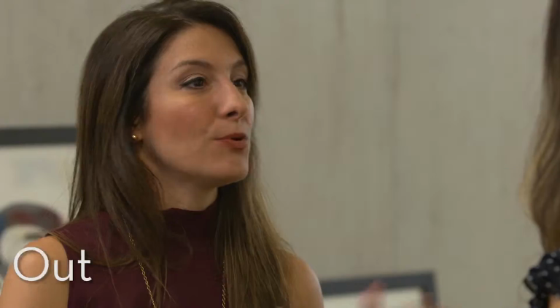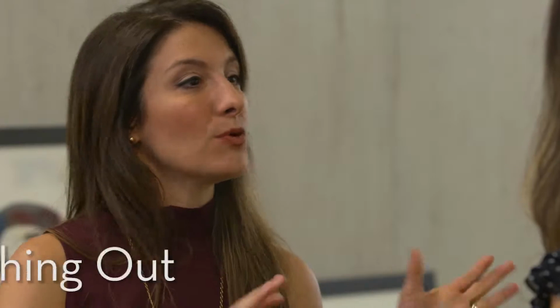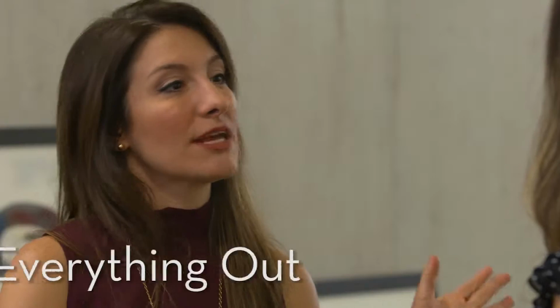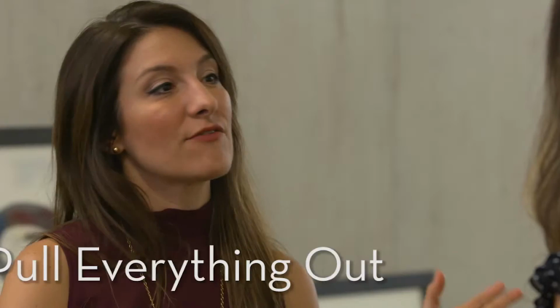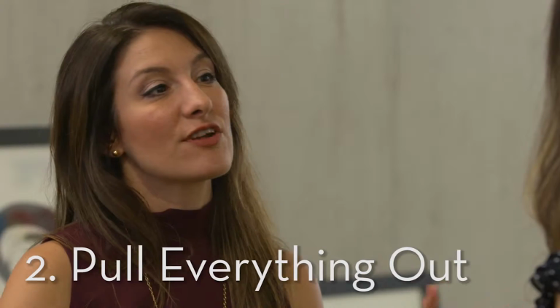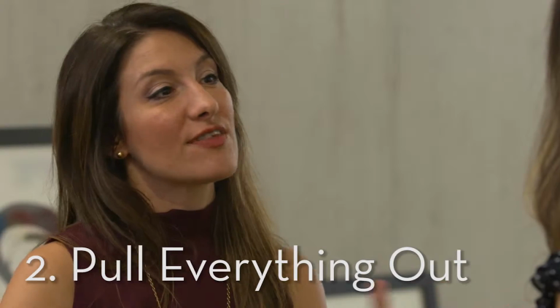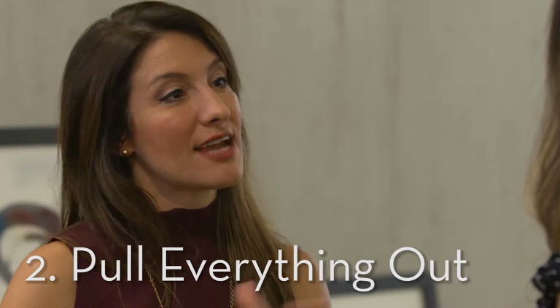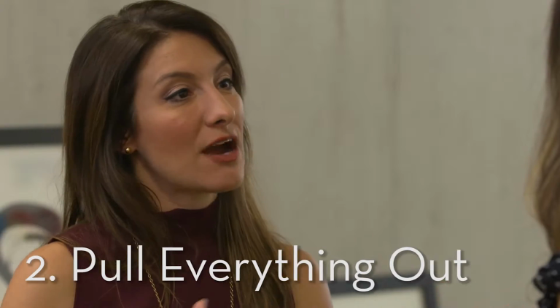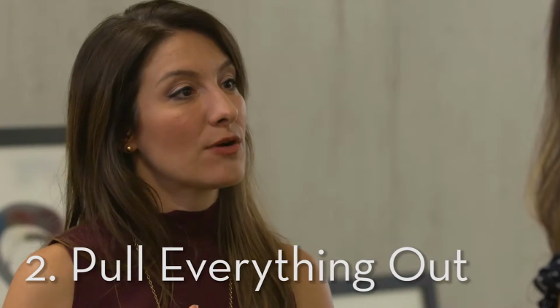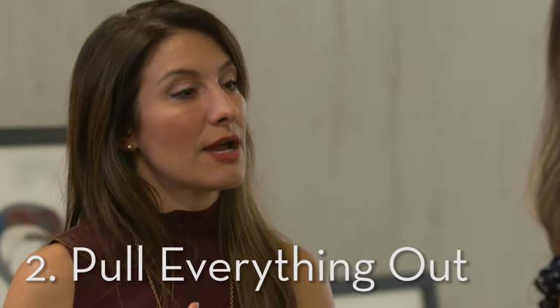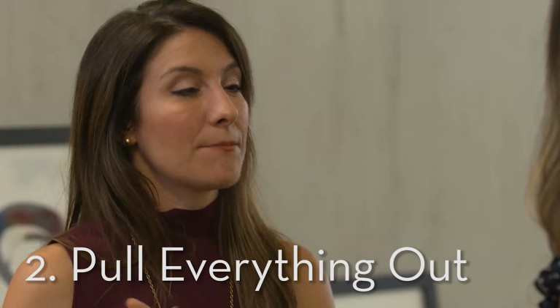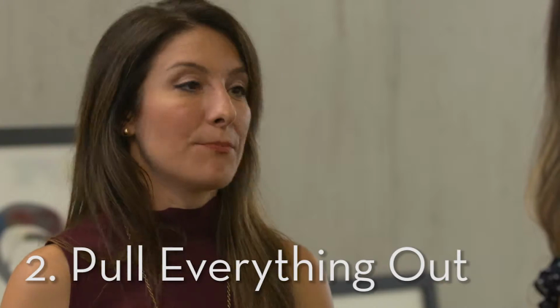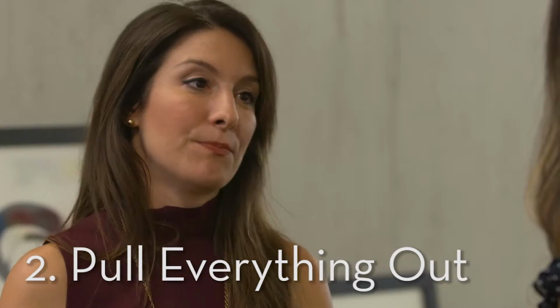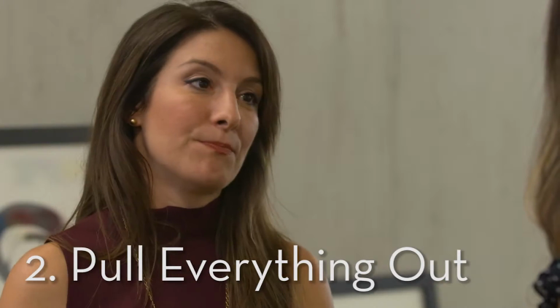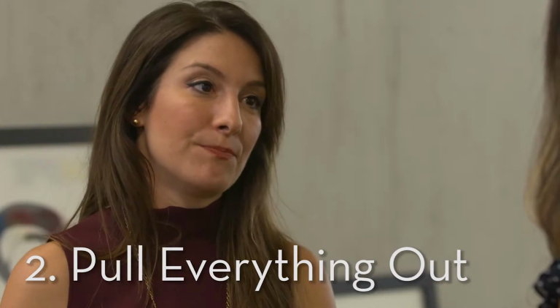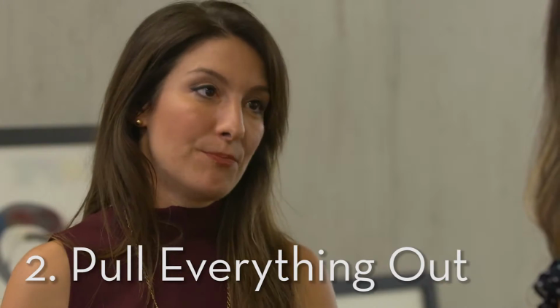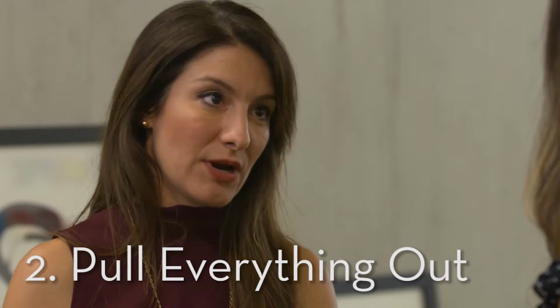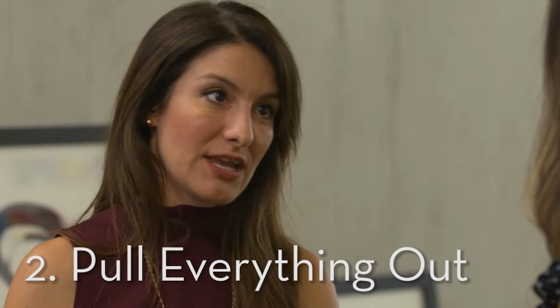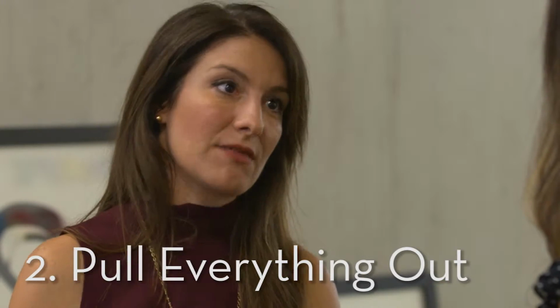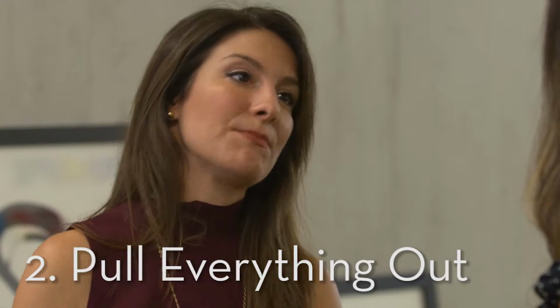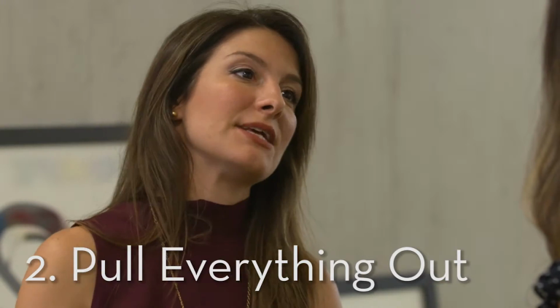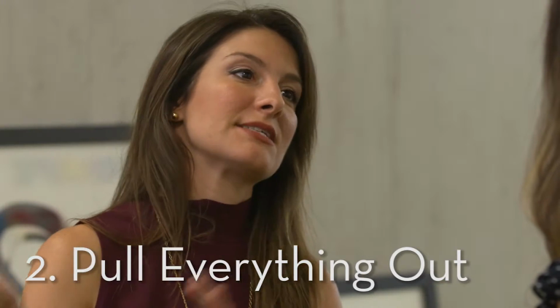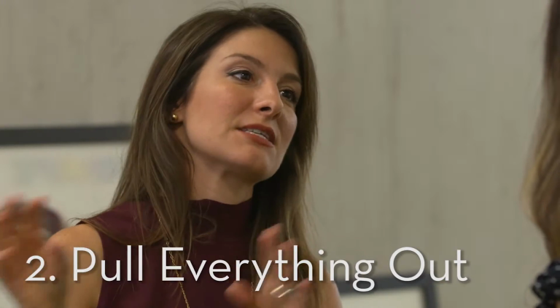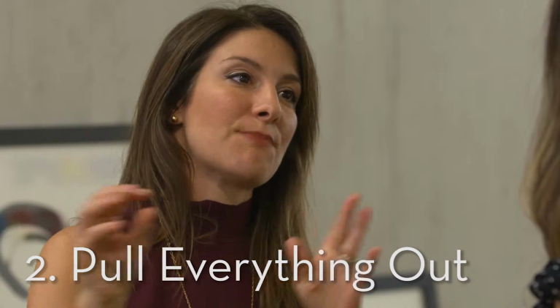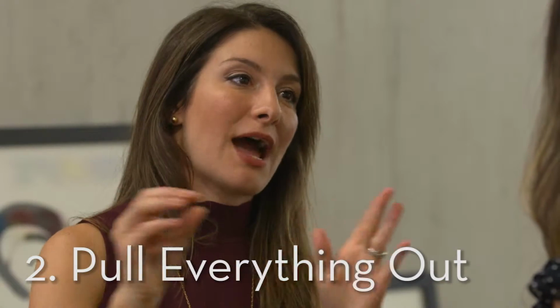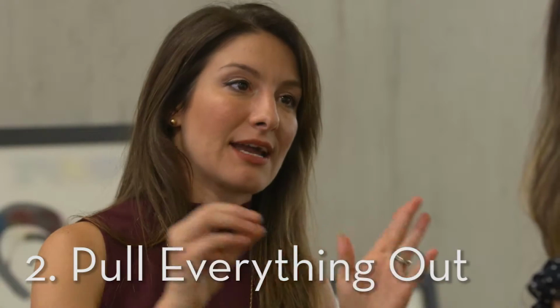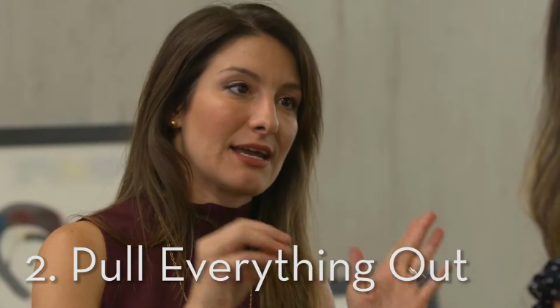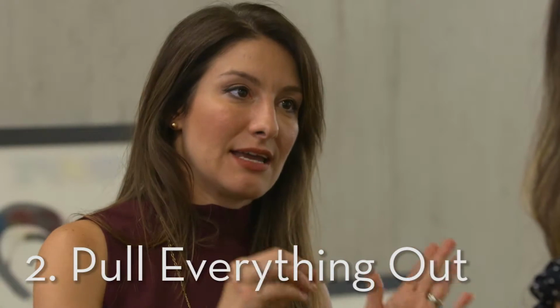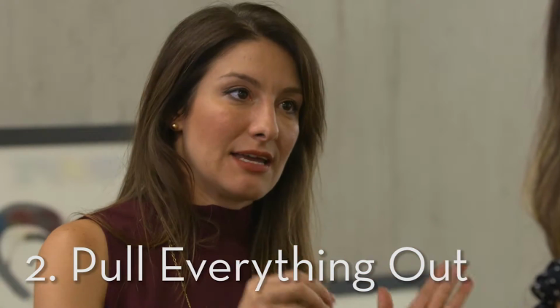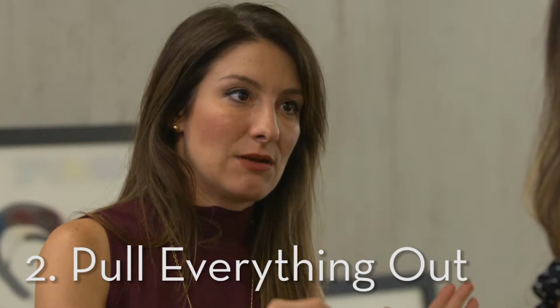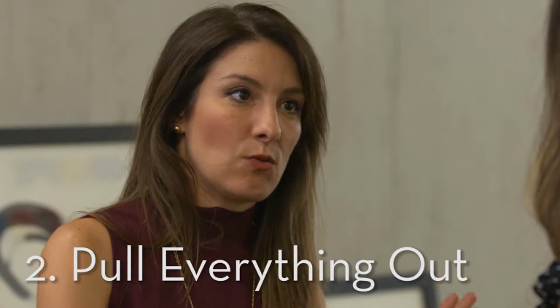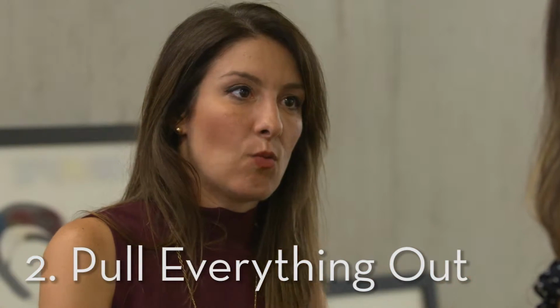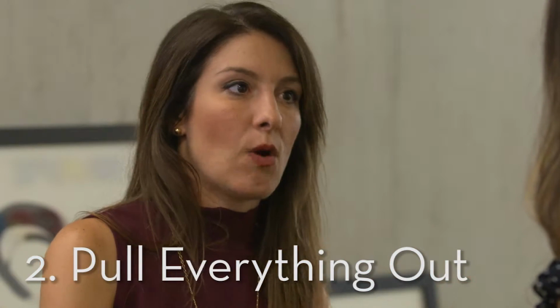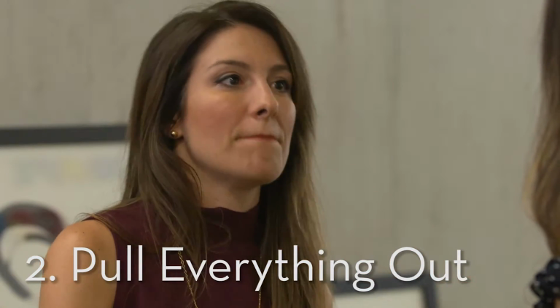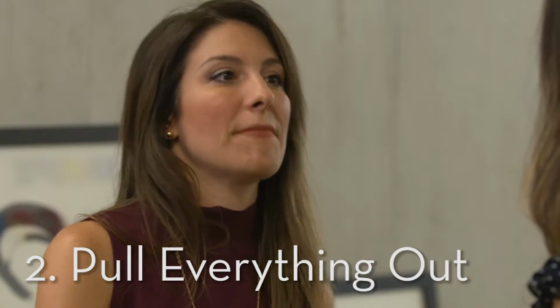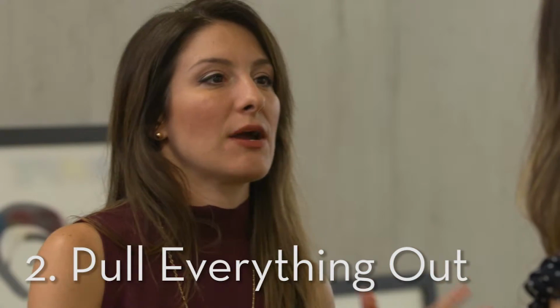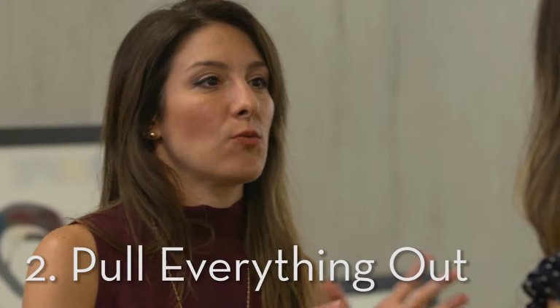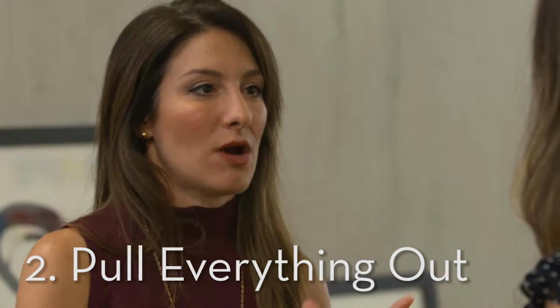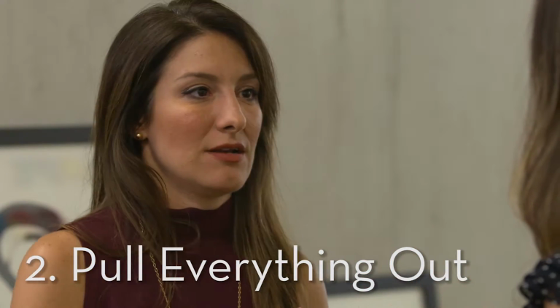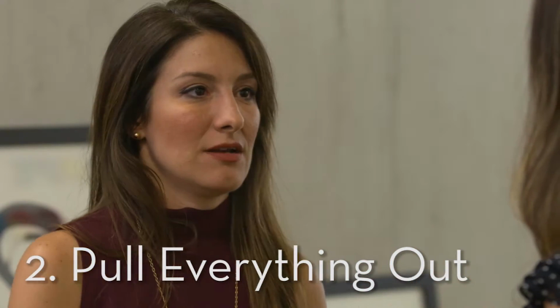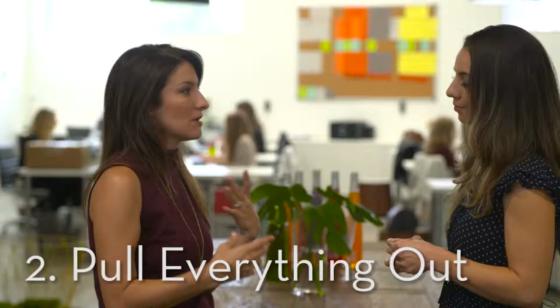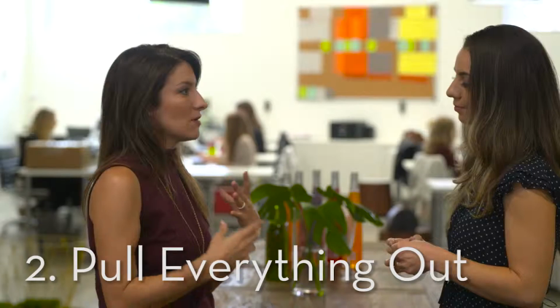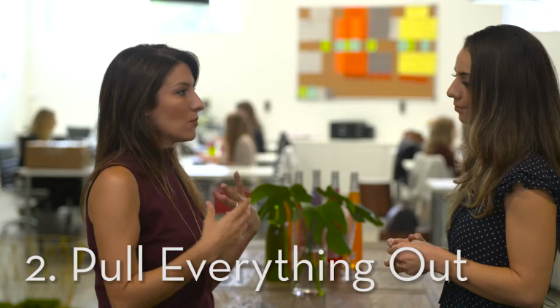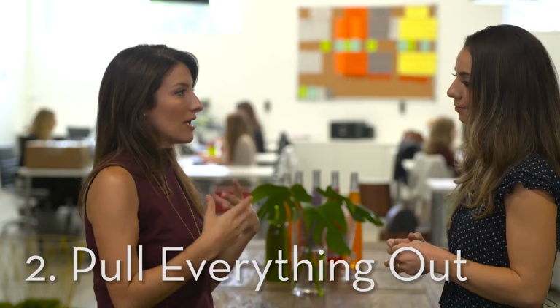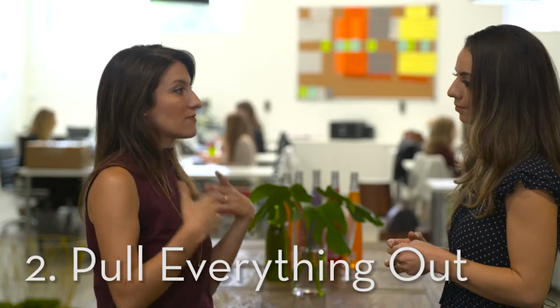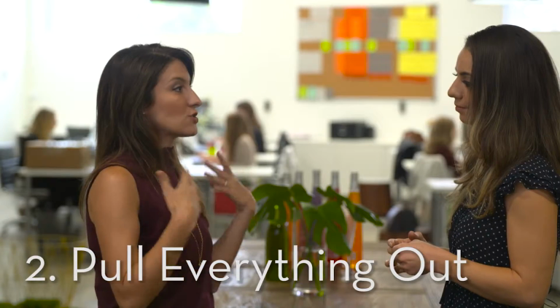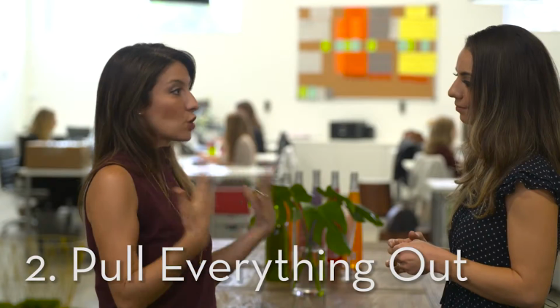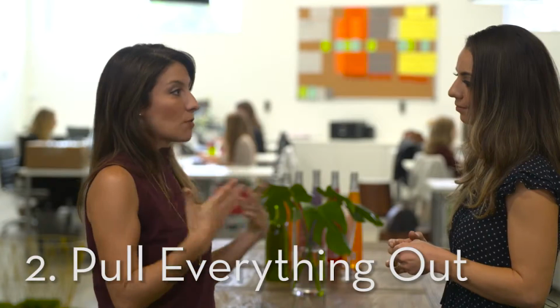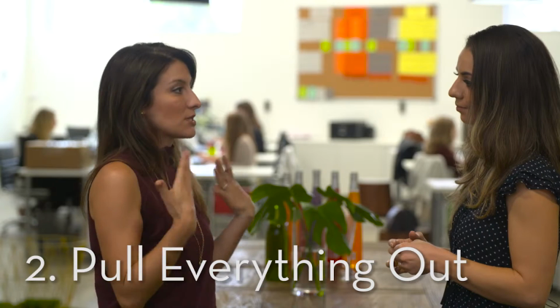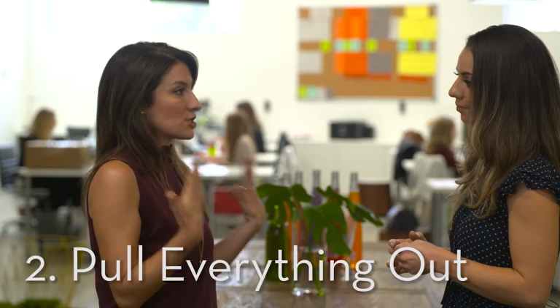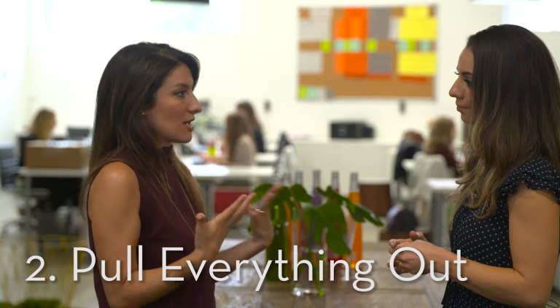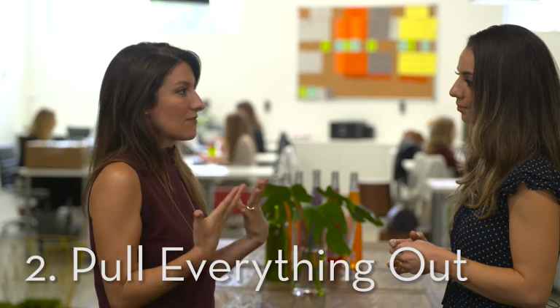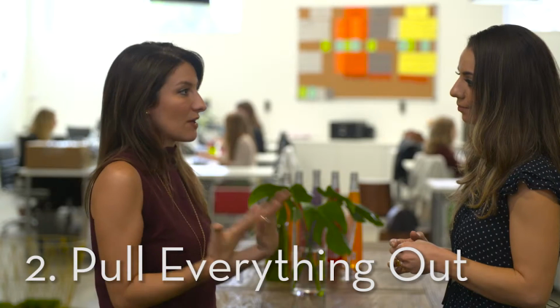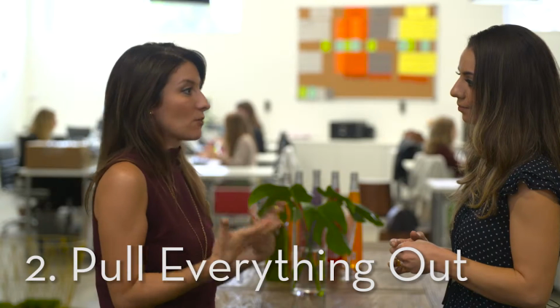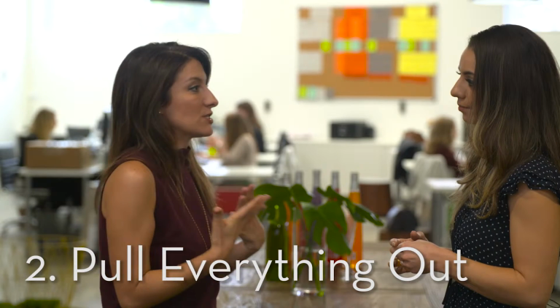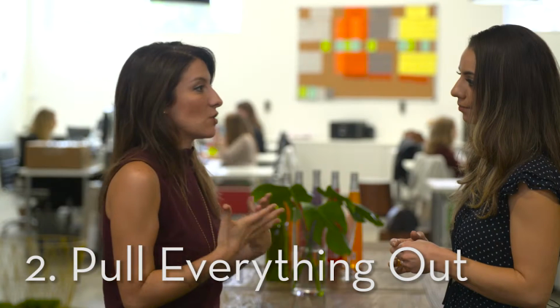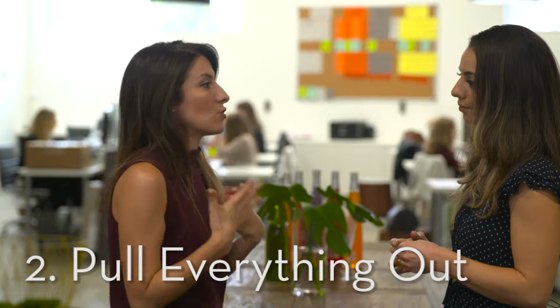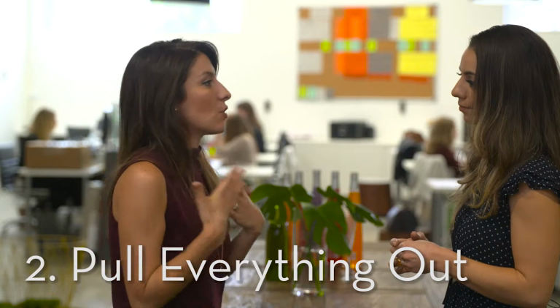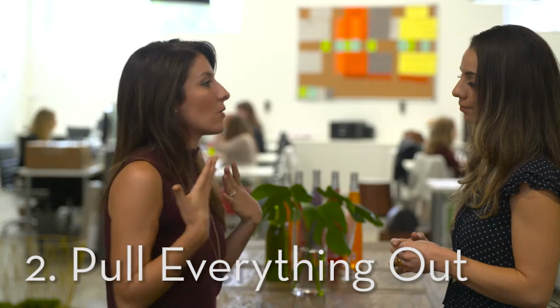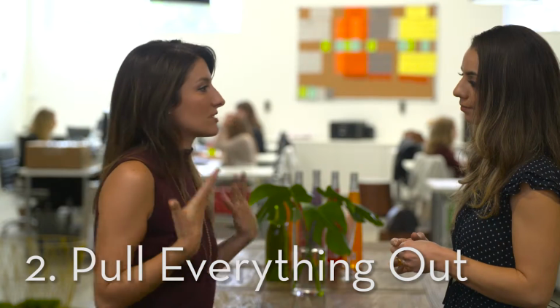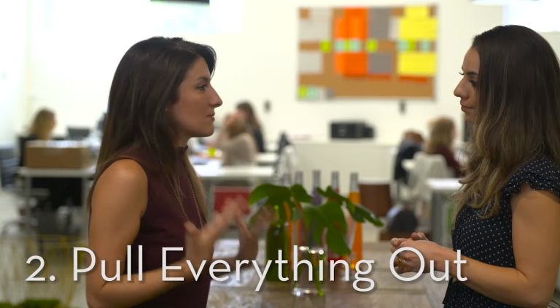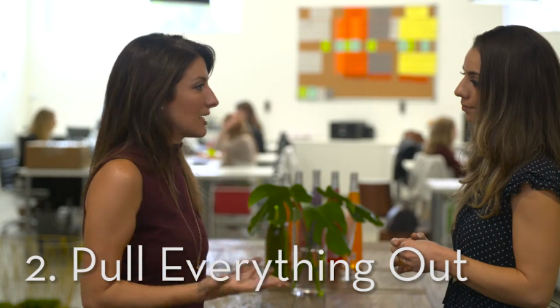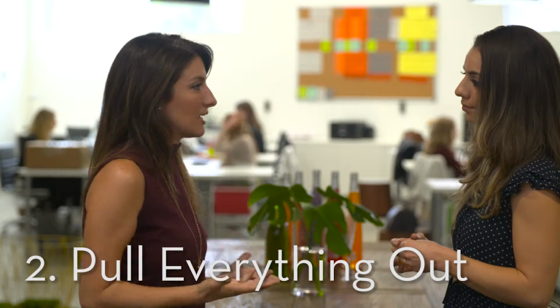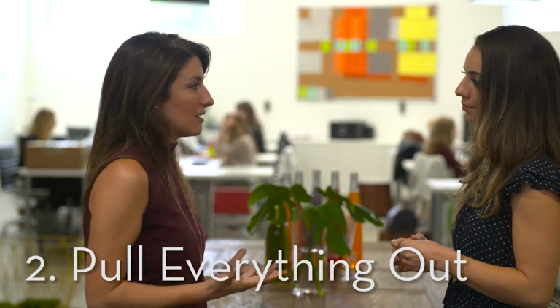Pull everything out and bring pieces back in one by one. We have so much stuff that we don't know where to begin.